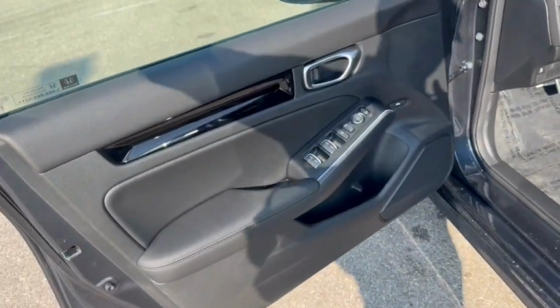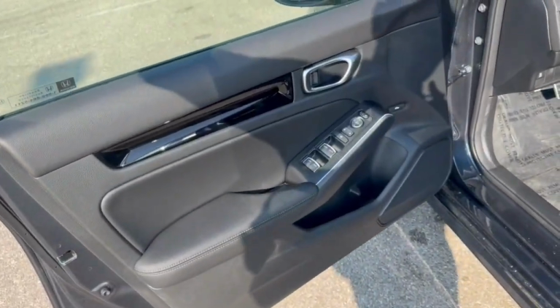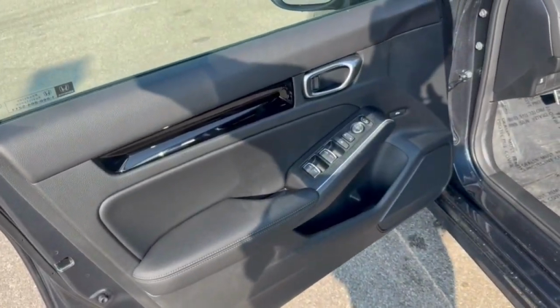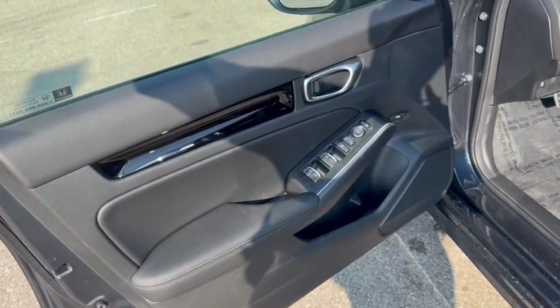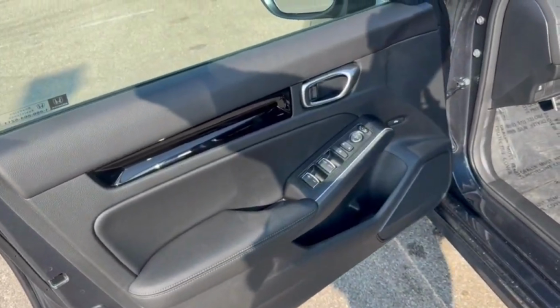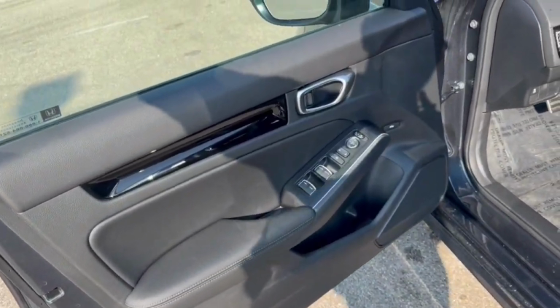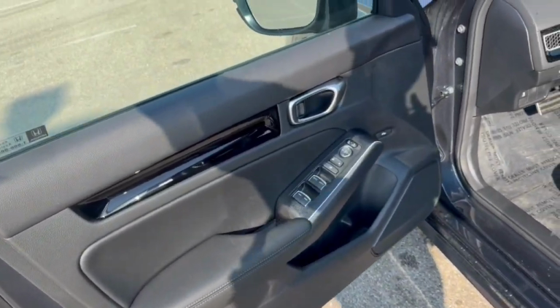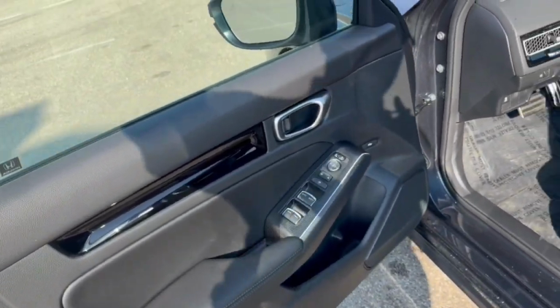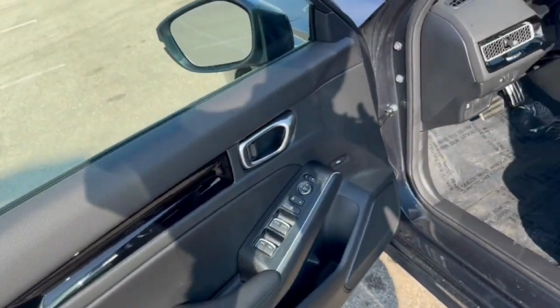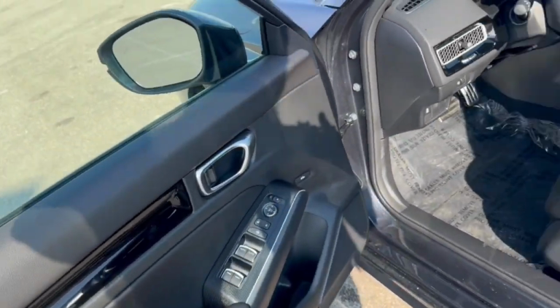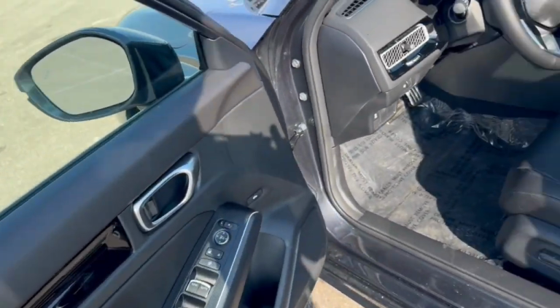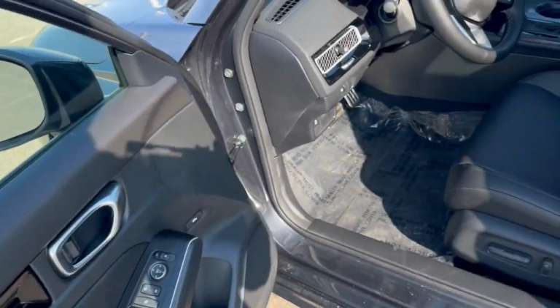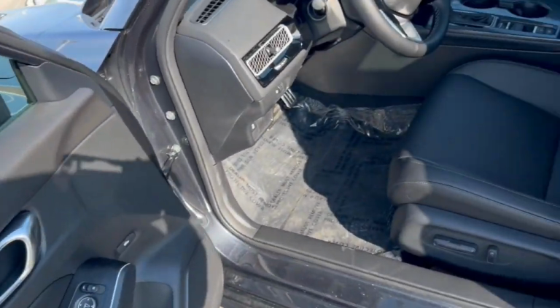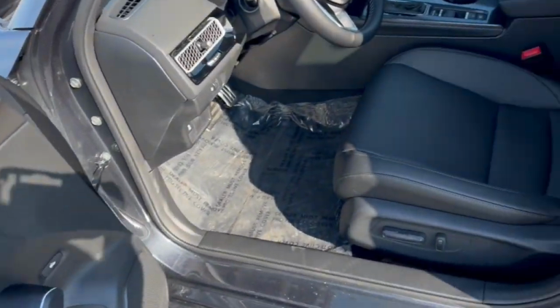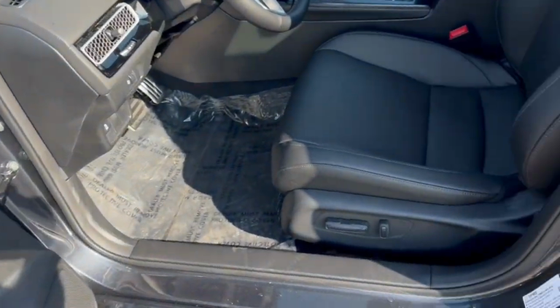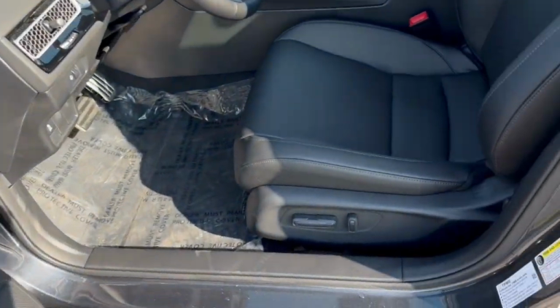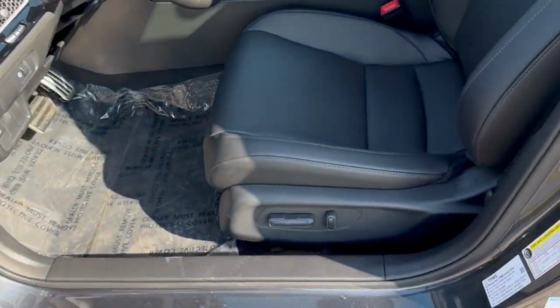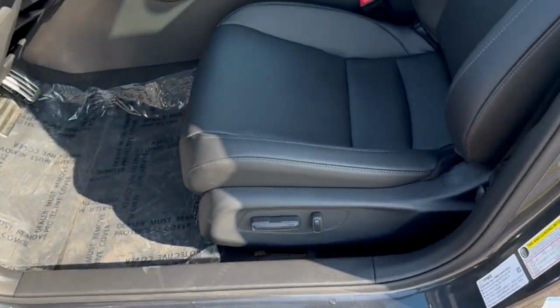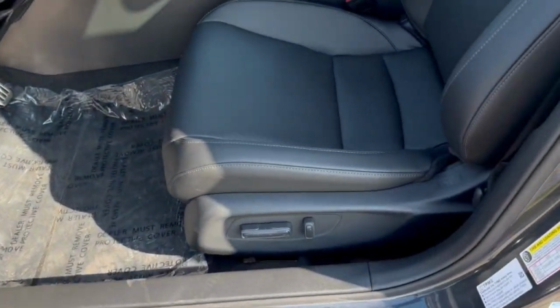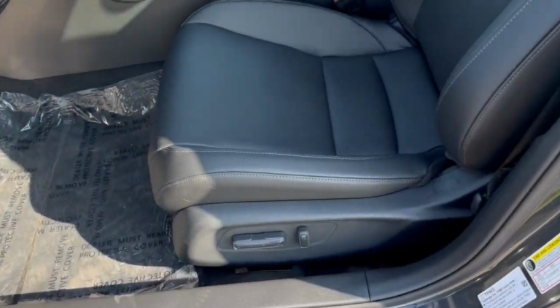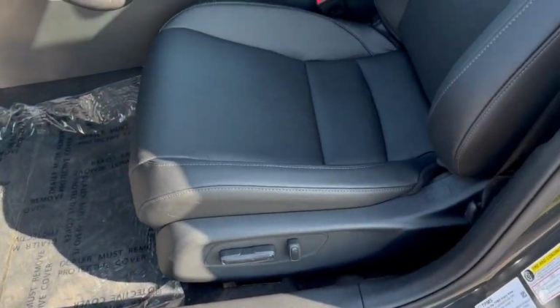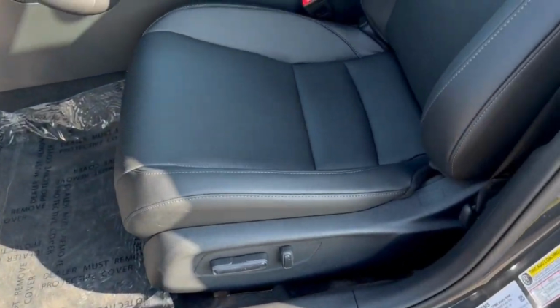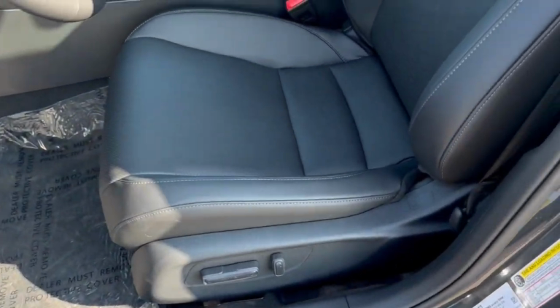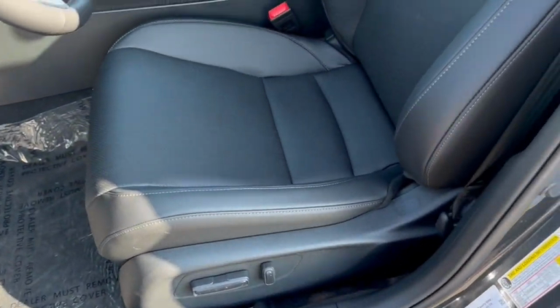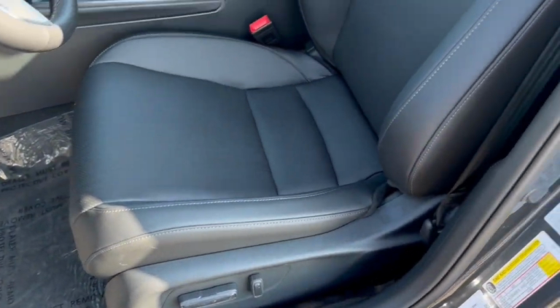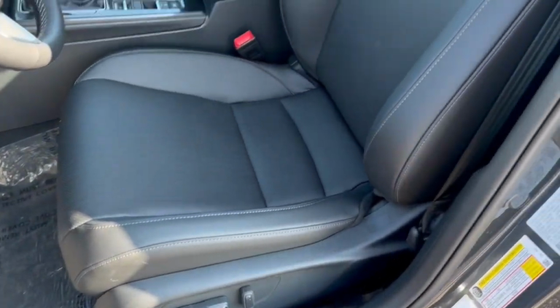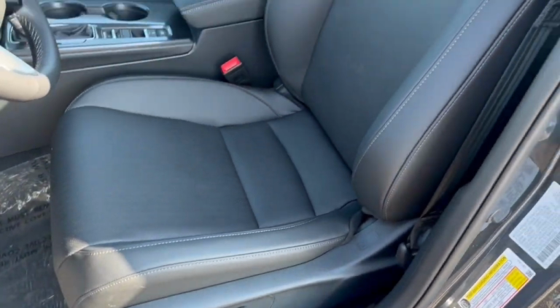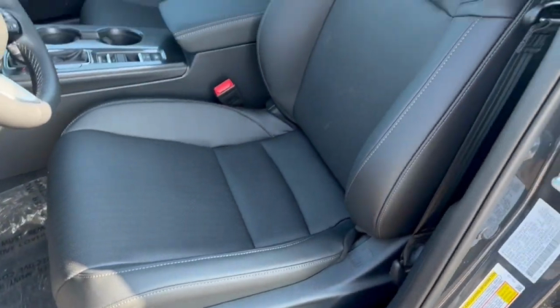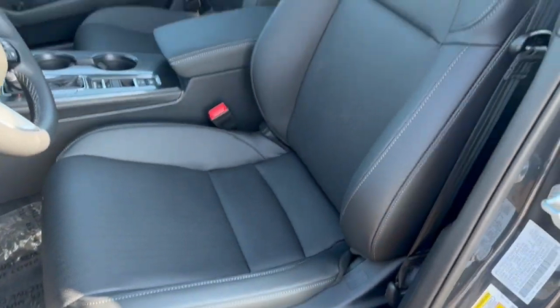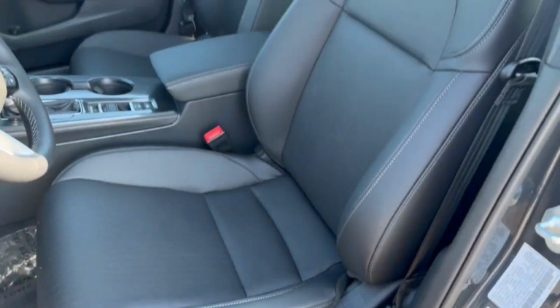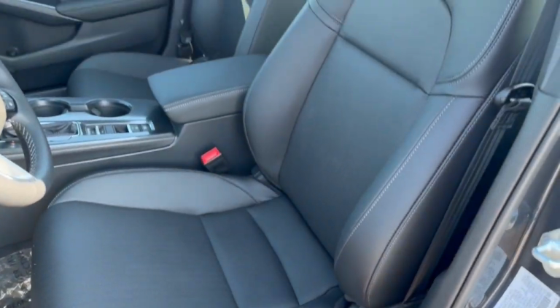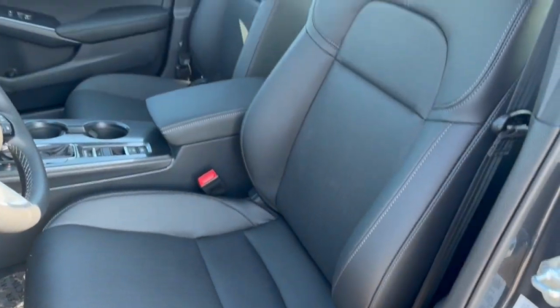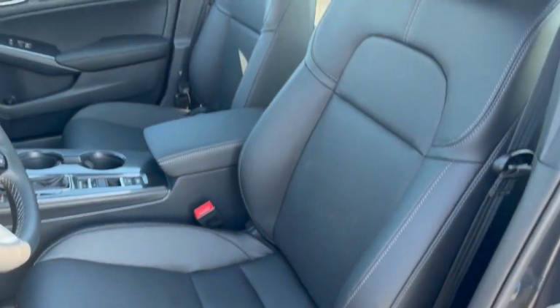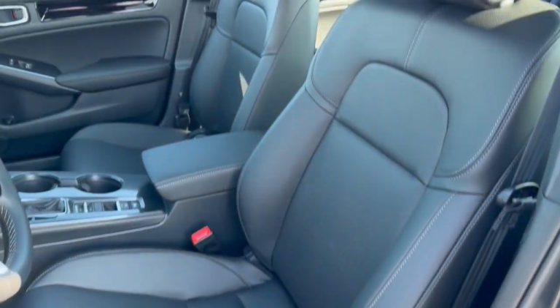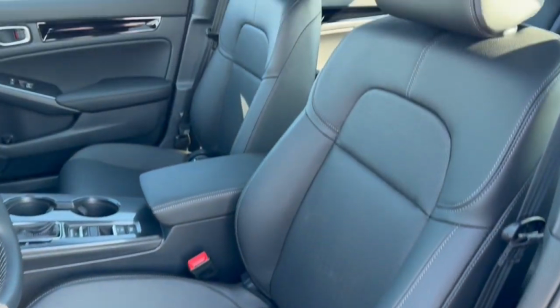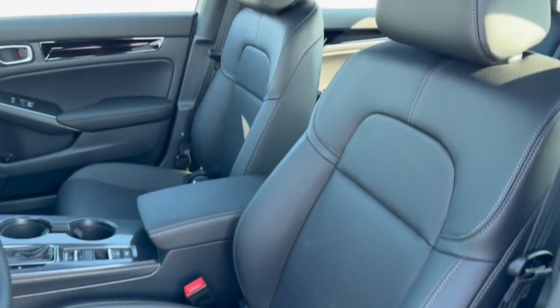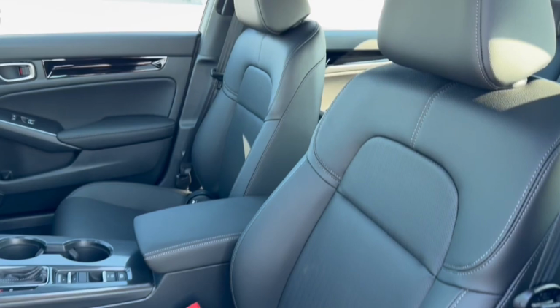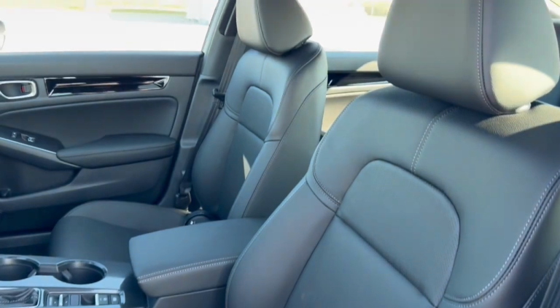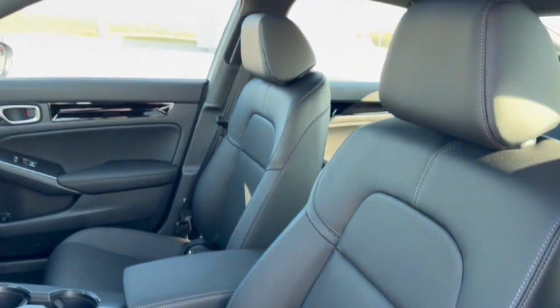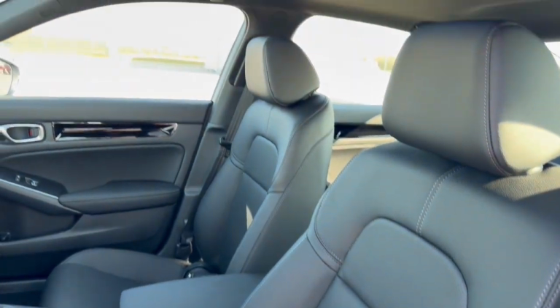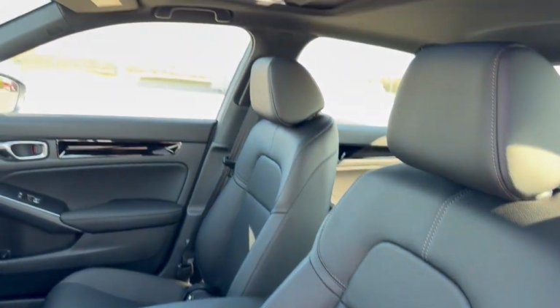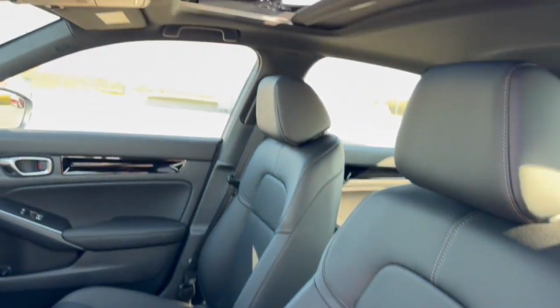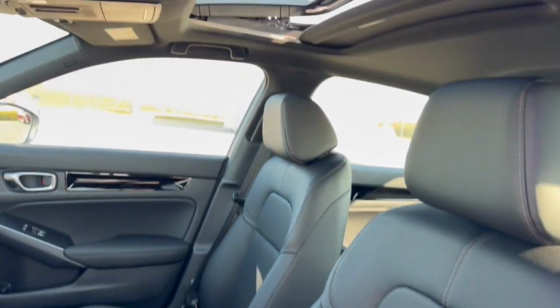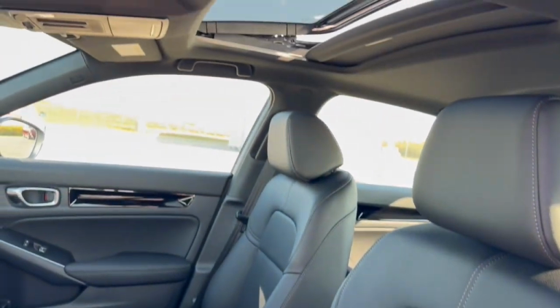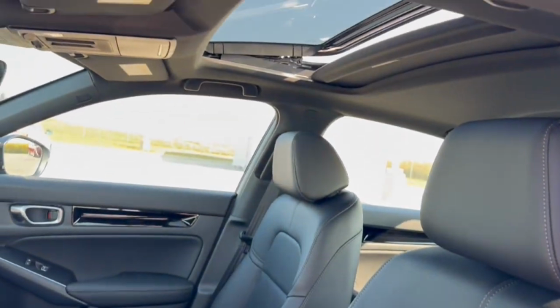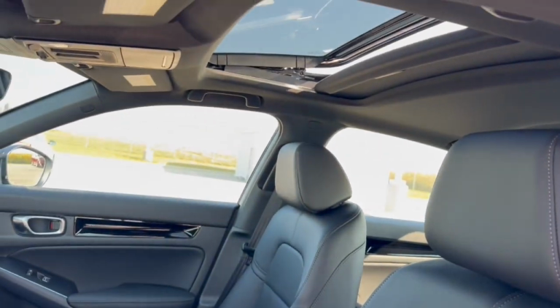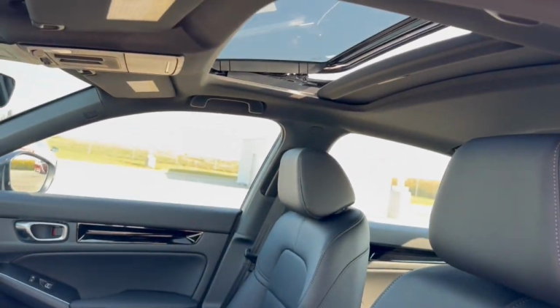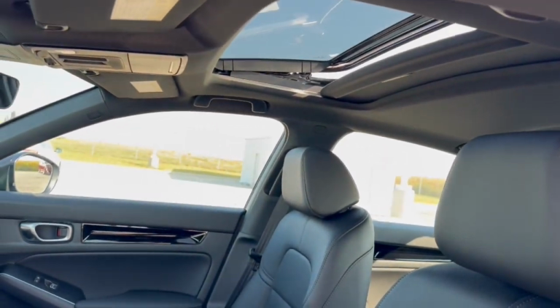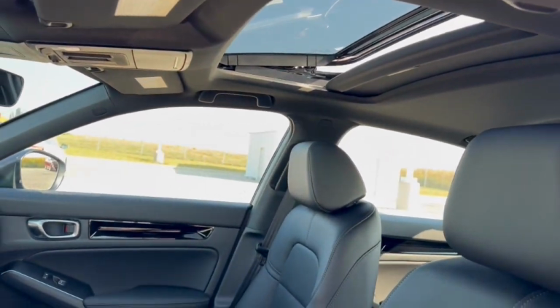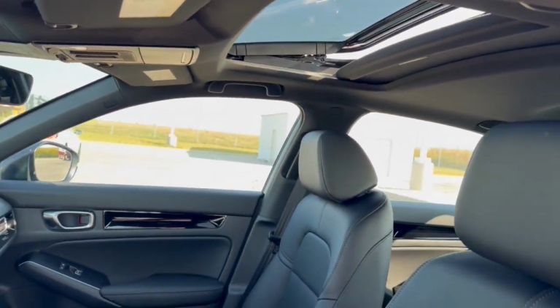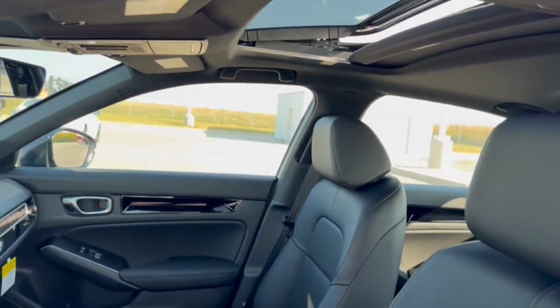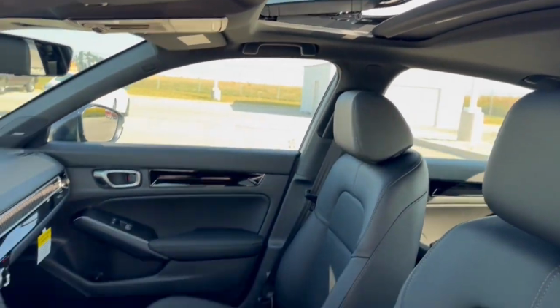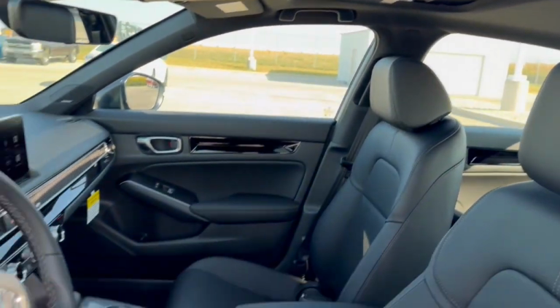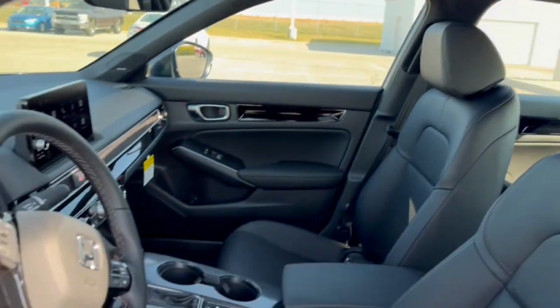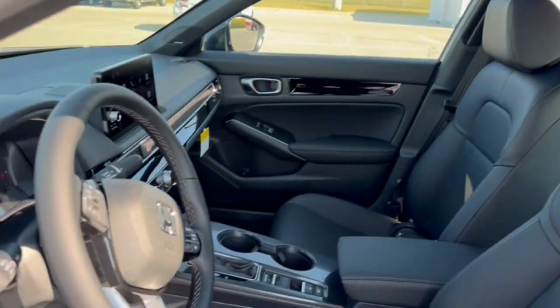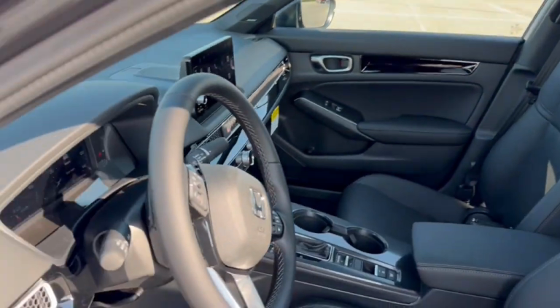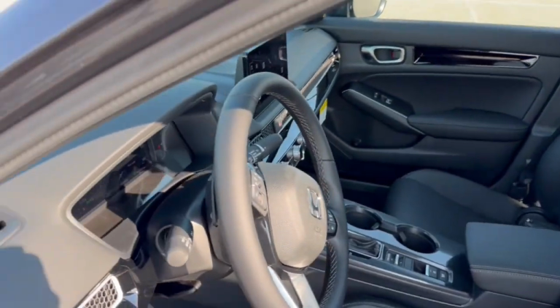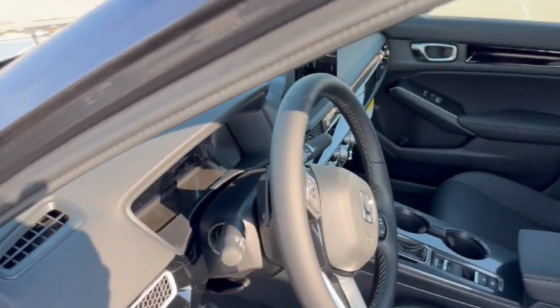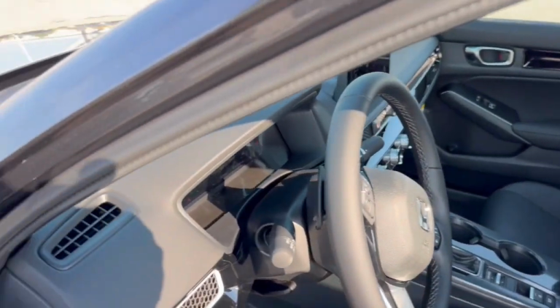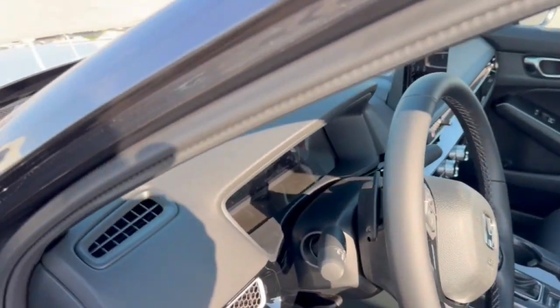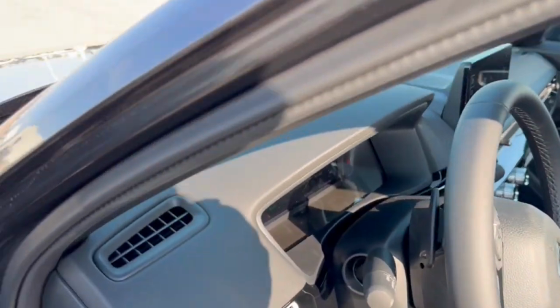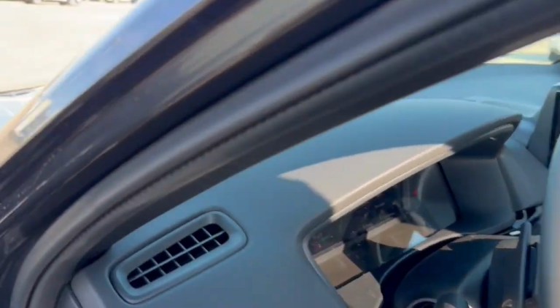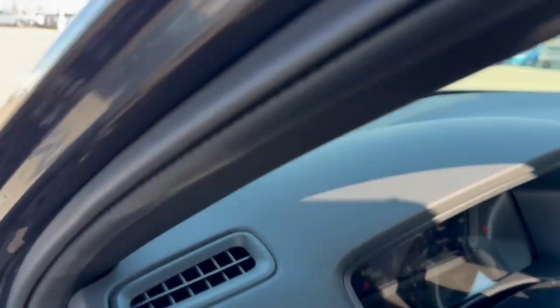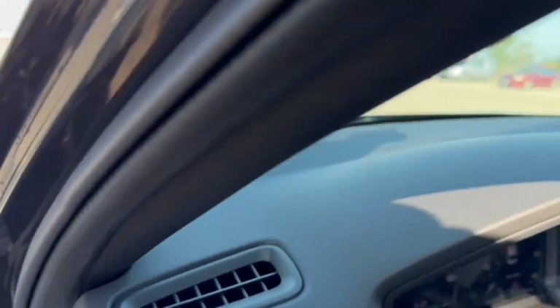Nice all black interior. Power driver's seat. Perforated black leather seating. Sunroof, so plenty of natural light.